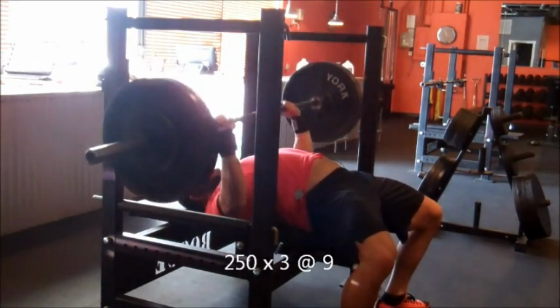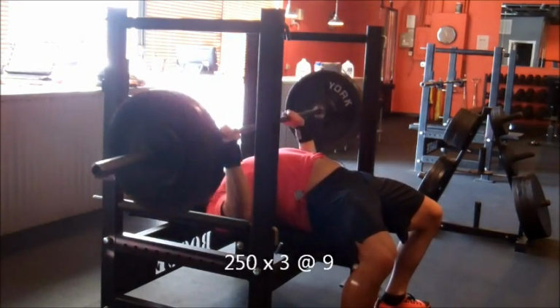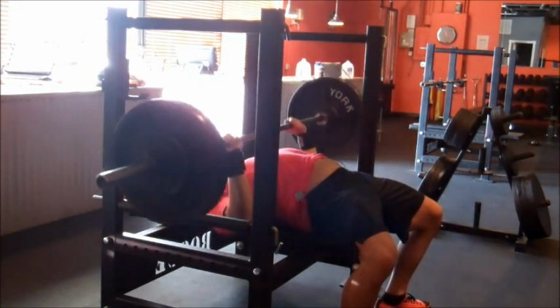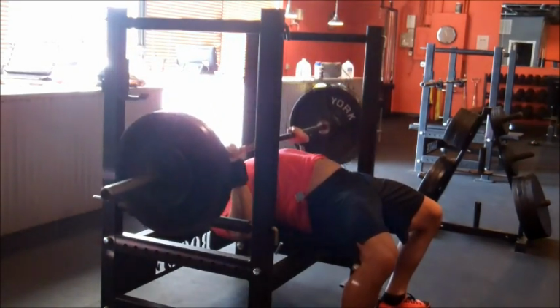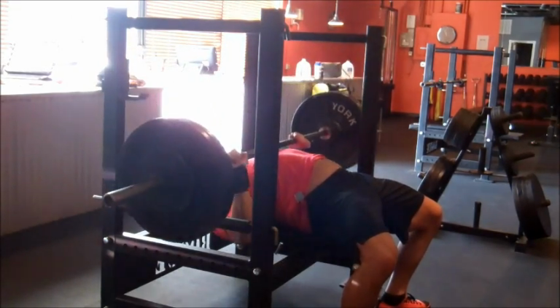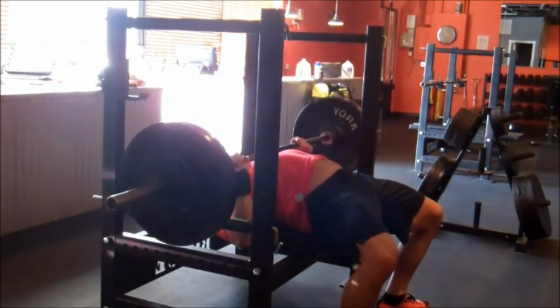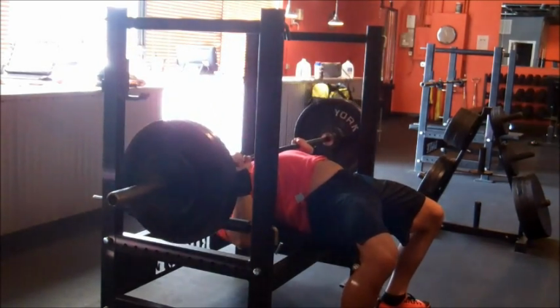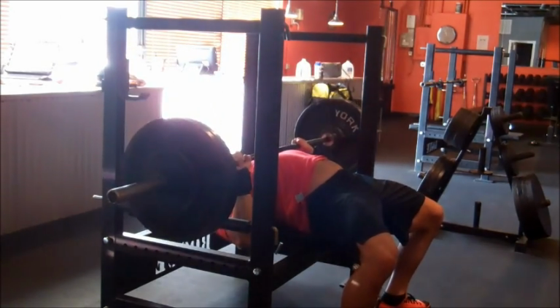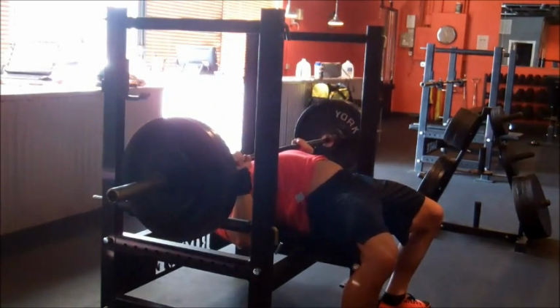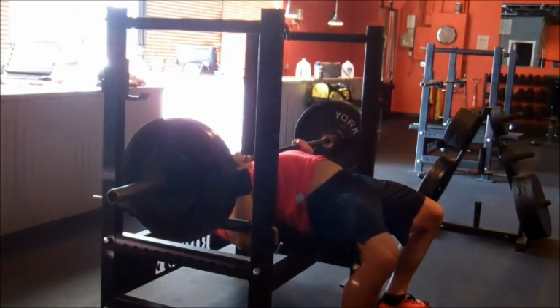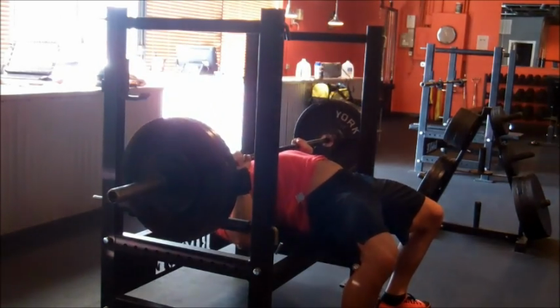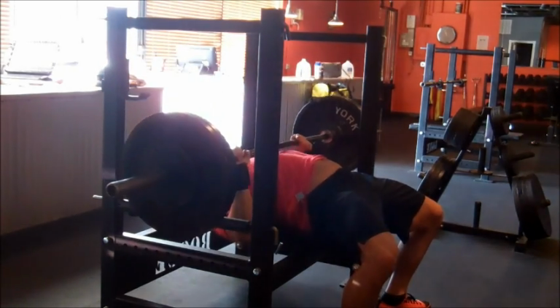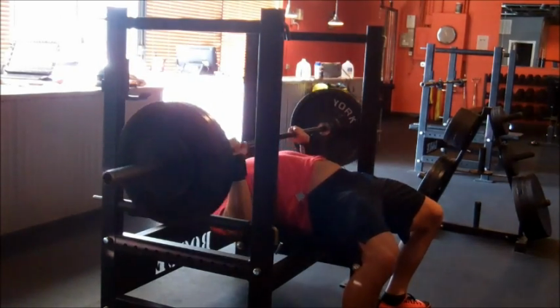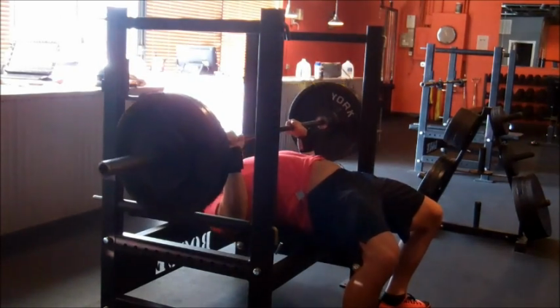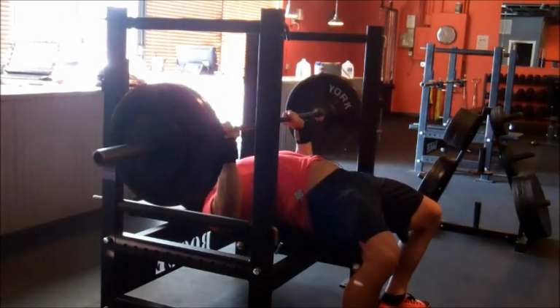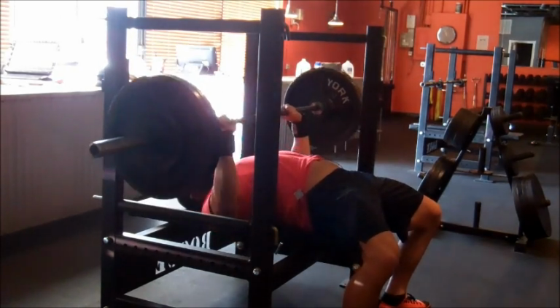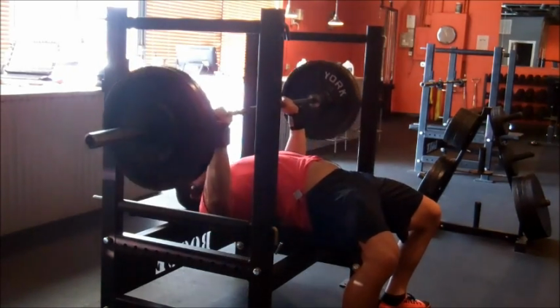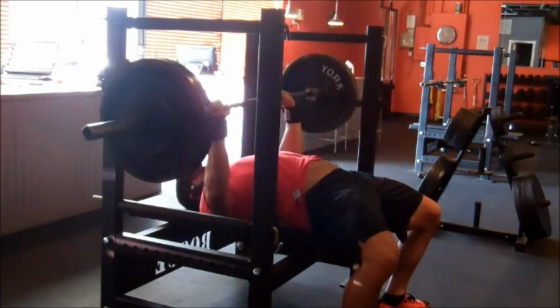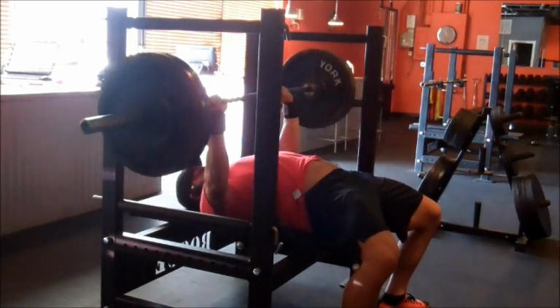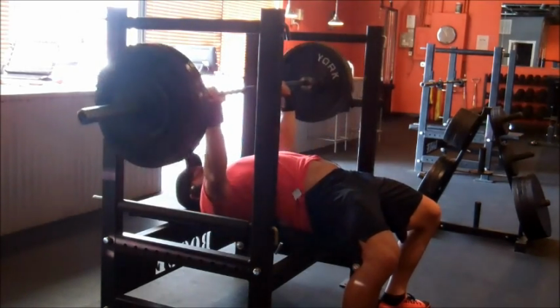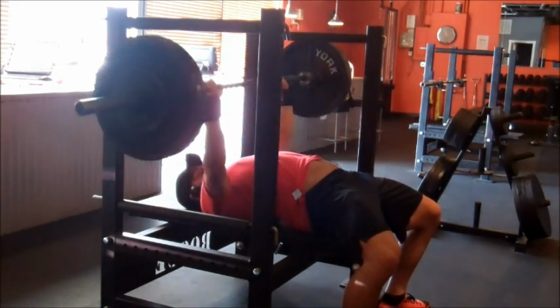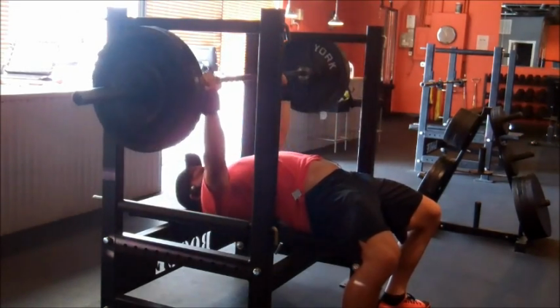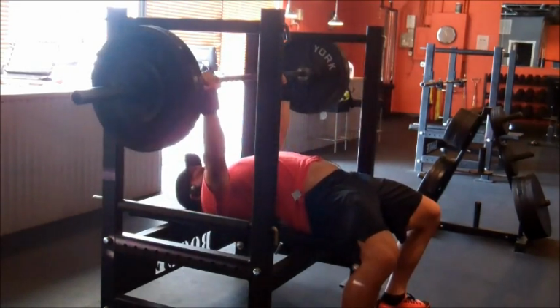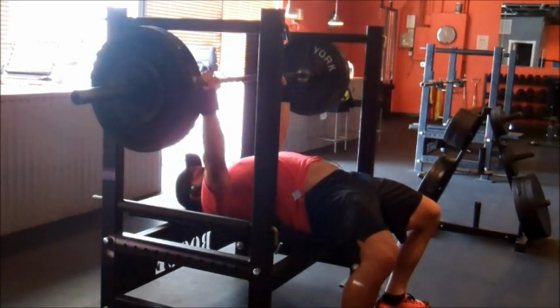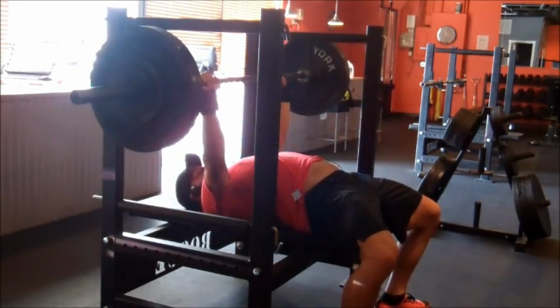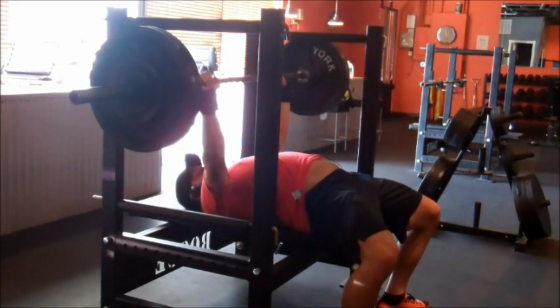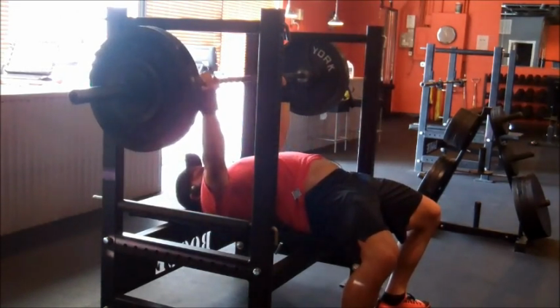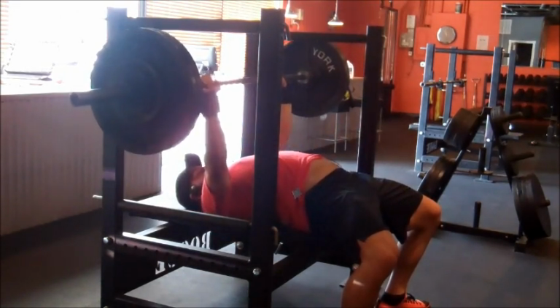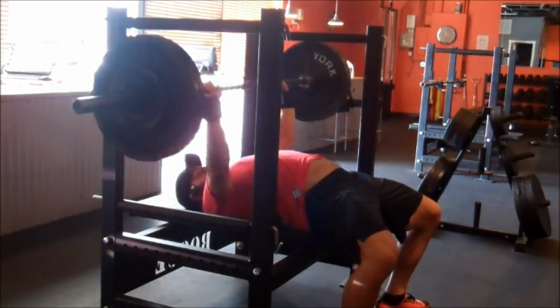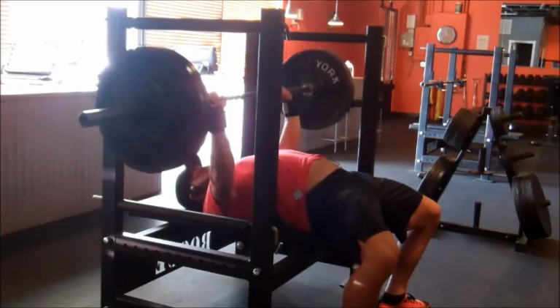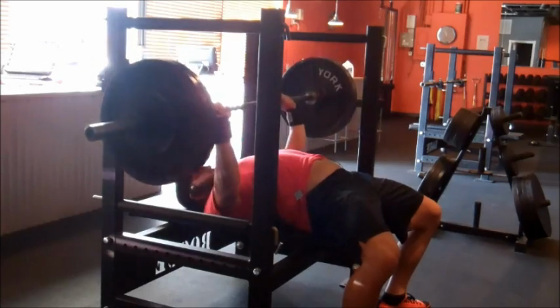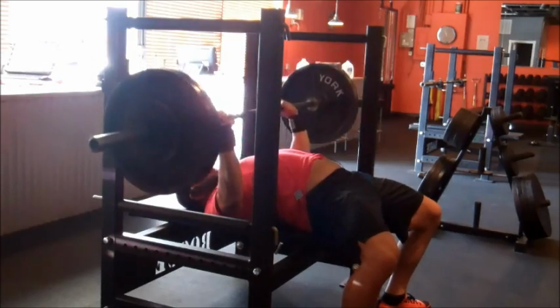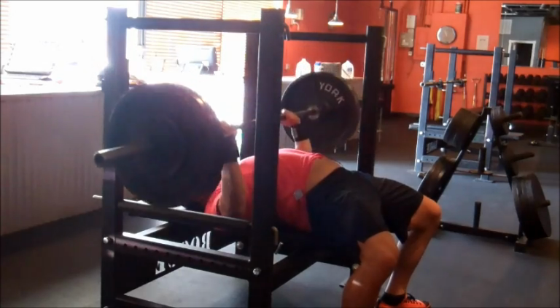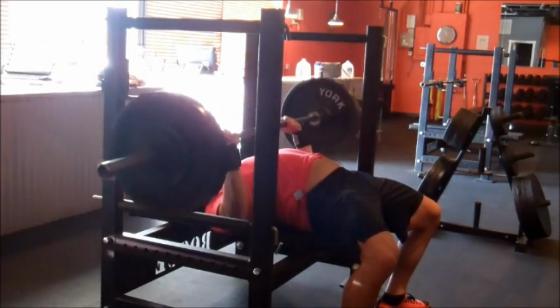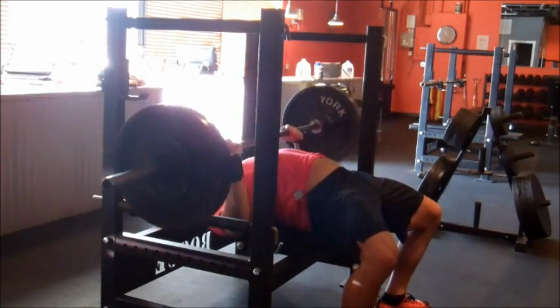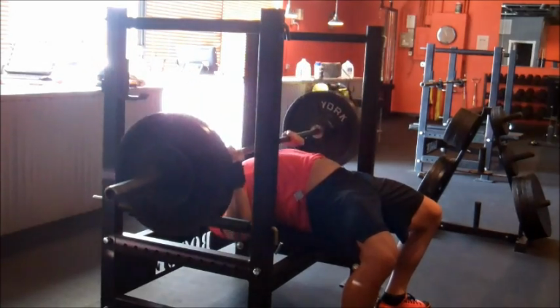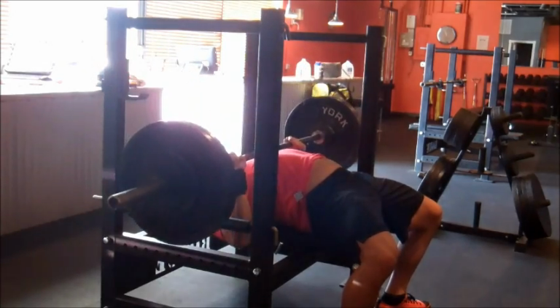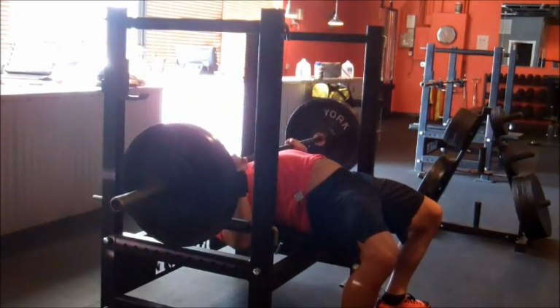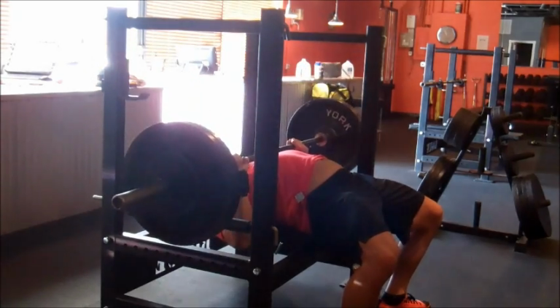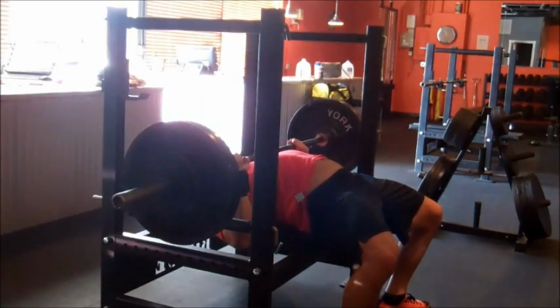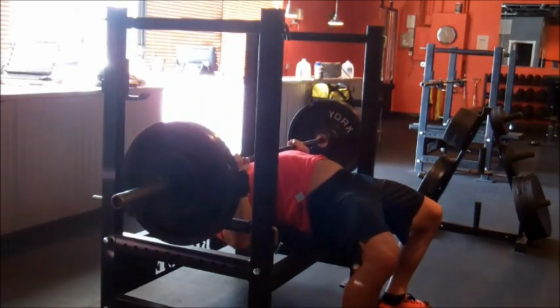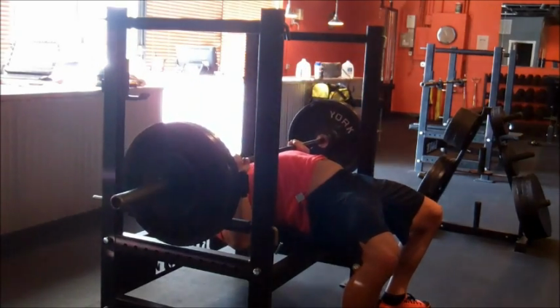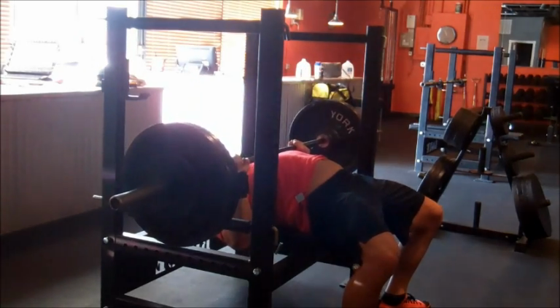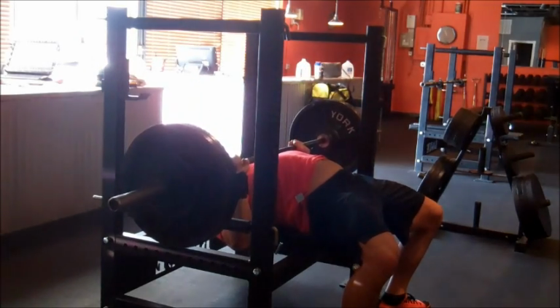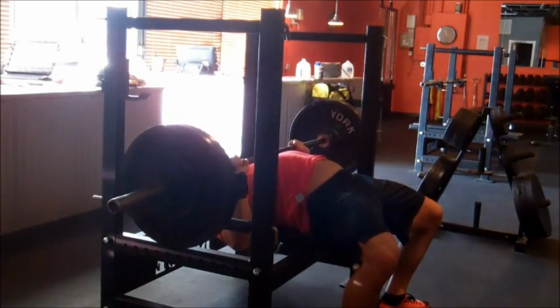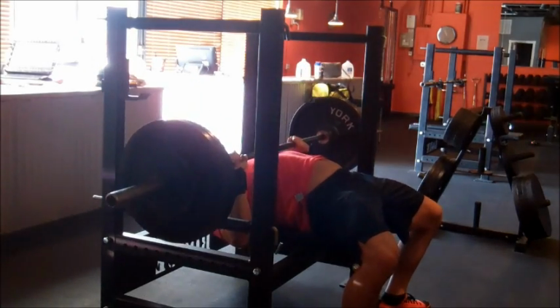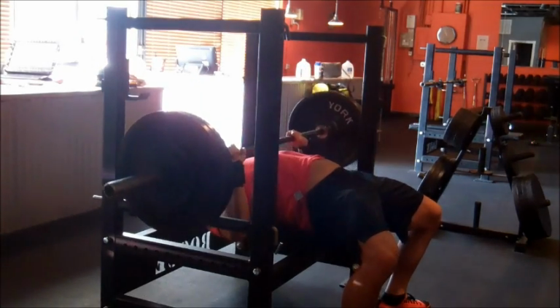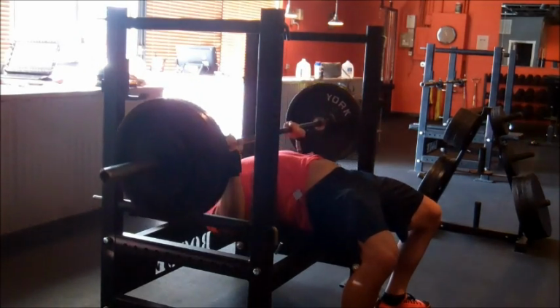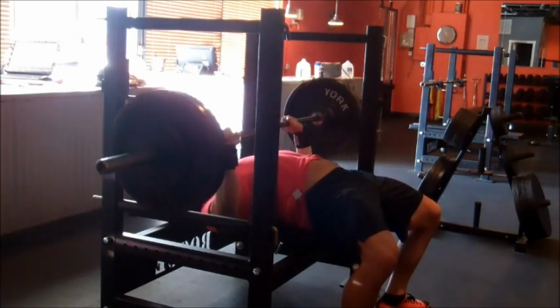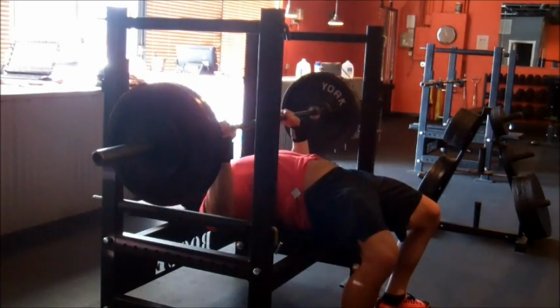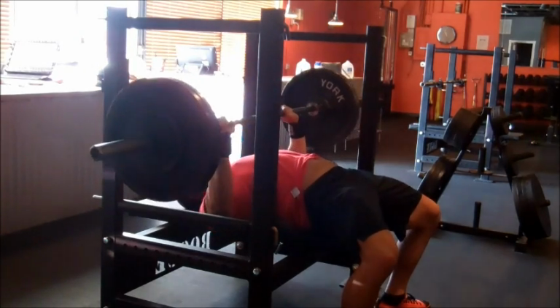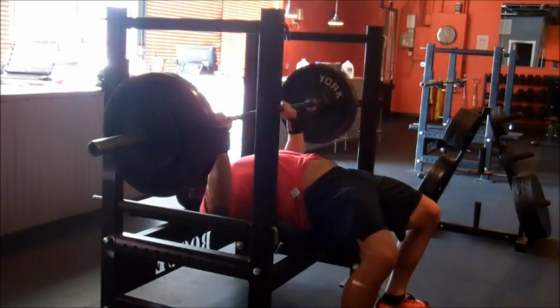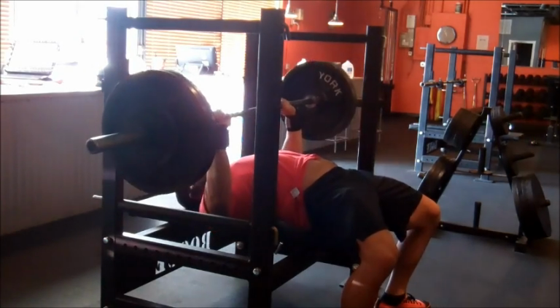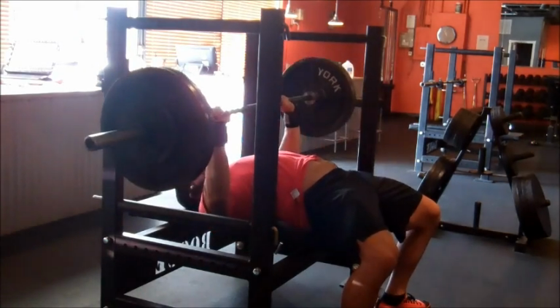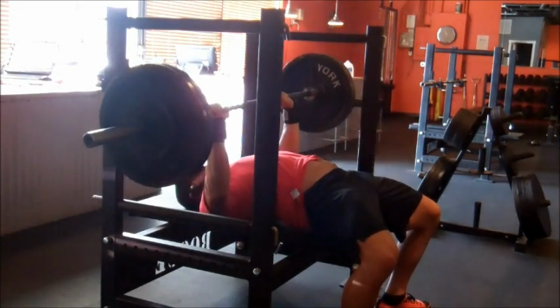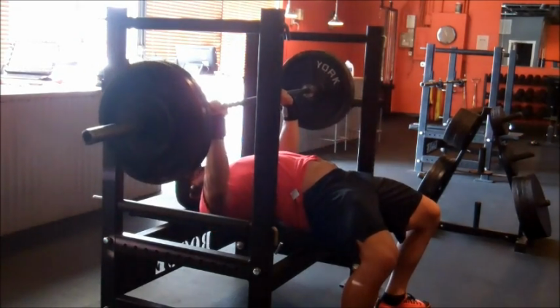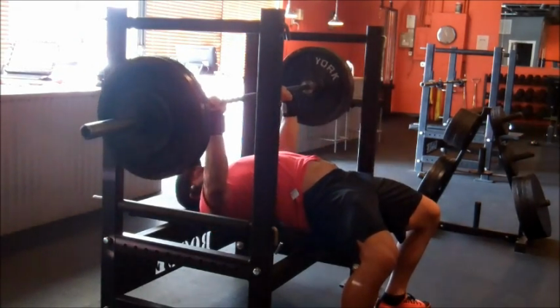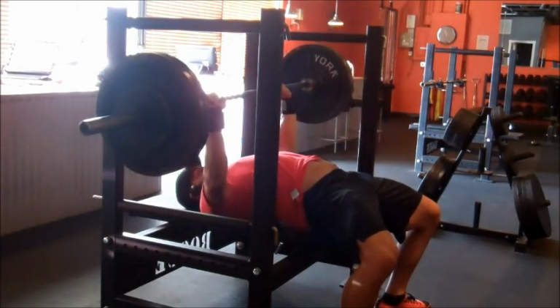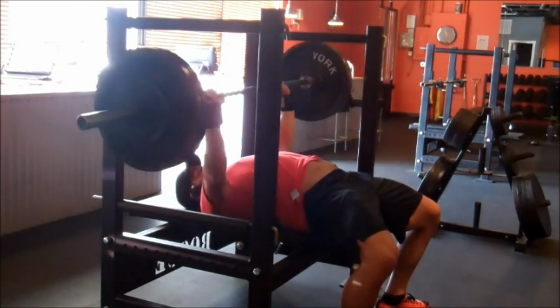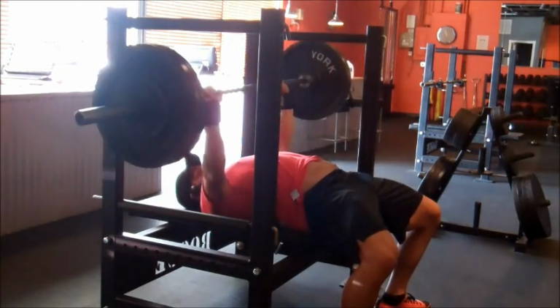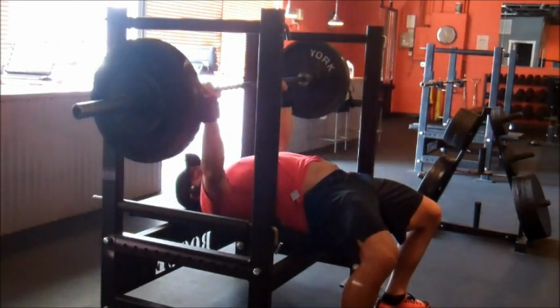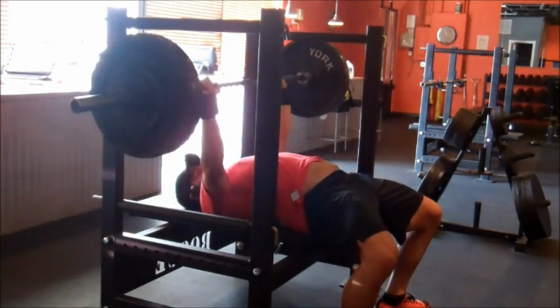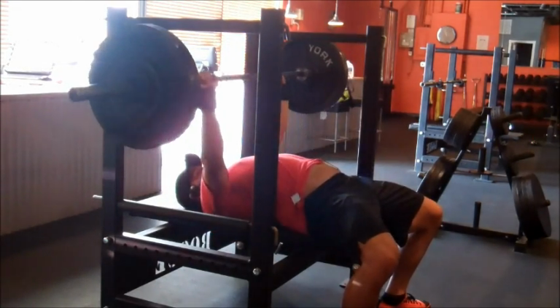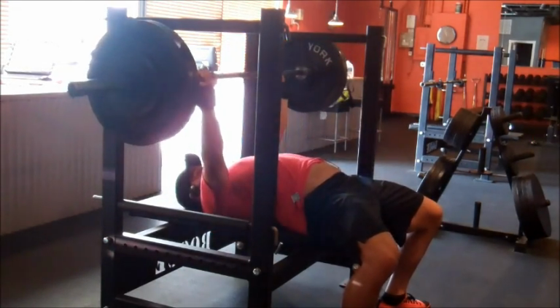And I'm really working on my leg drive, because sometimes with my new setup I don't even use my leg drive. So I'm just focusing on staying tight.